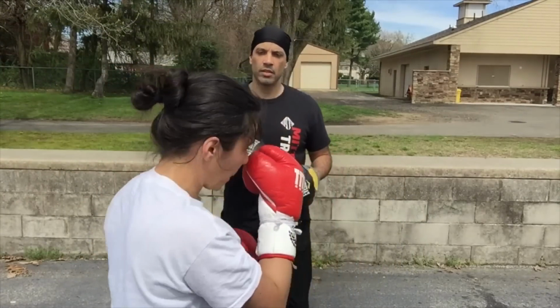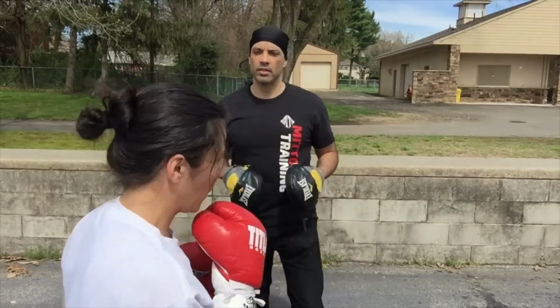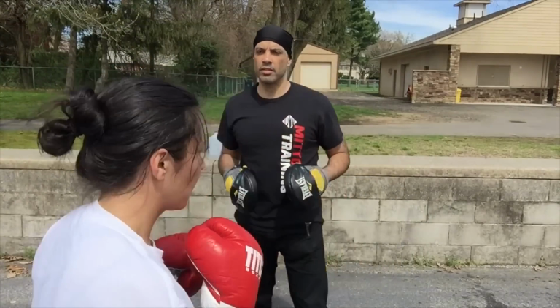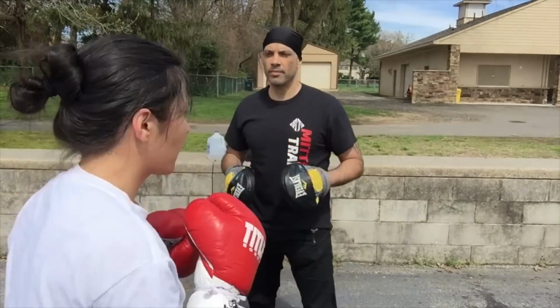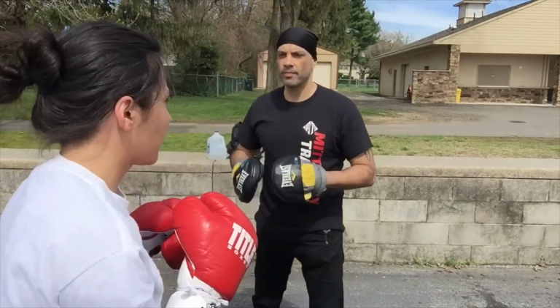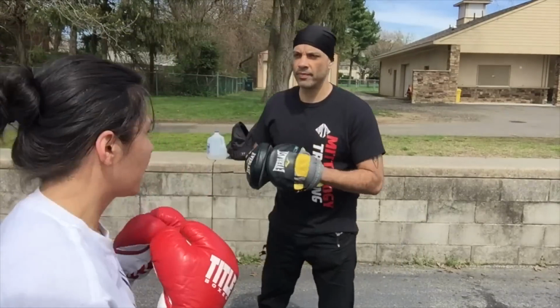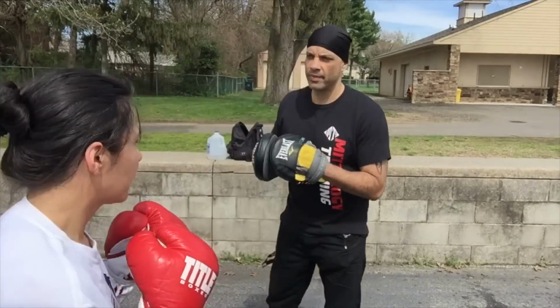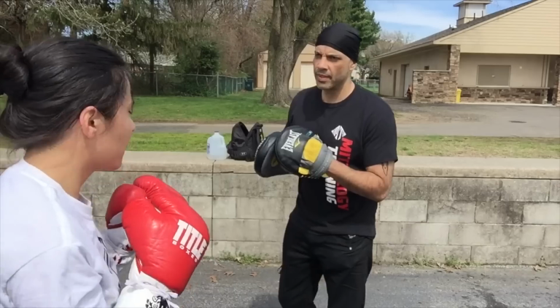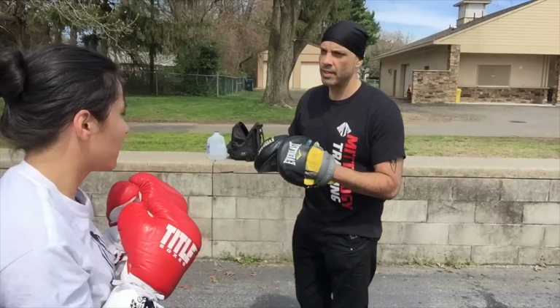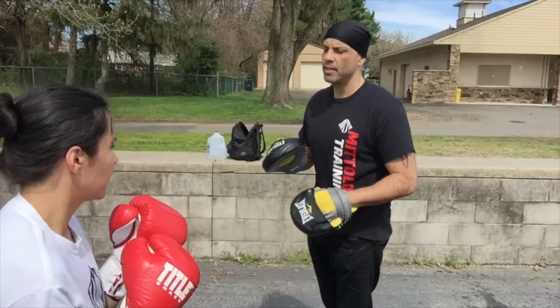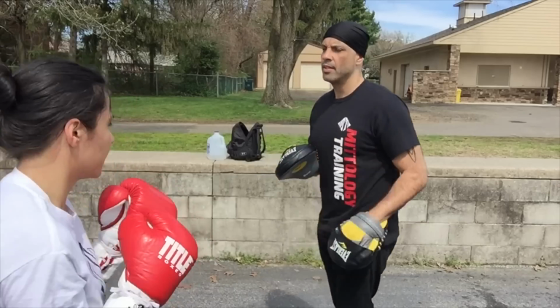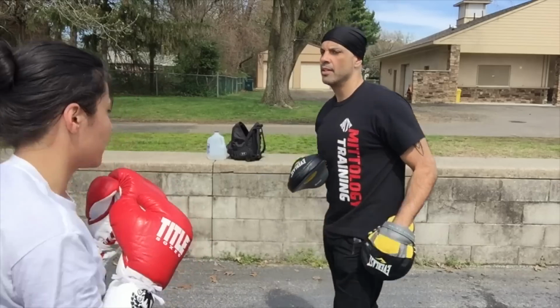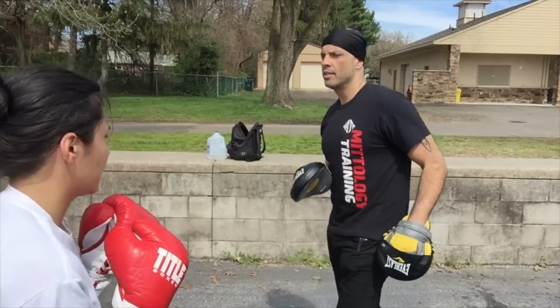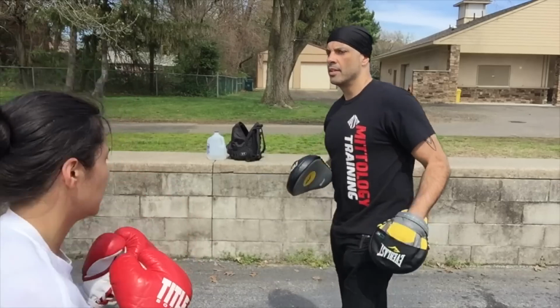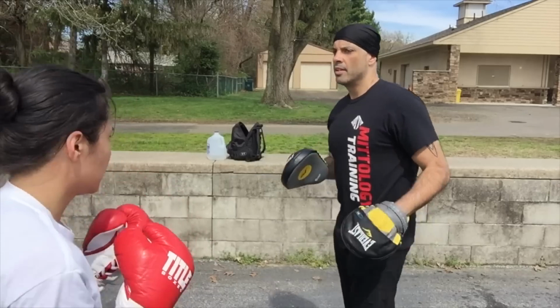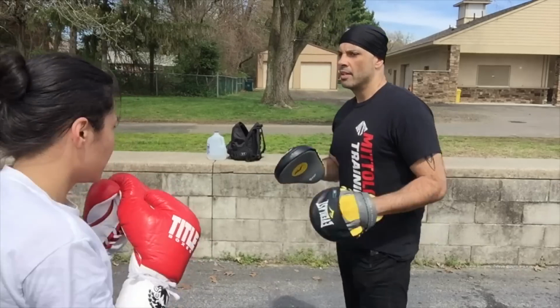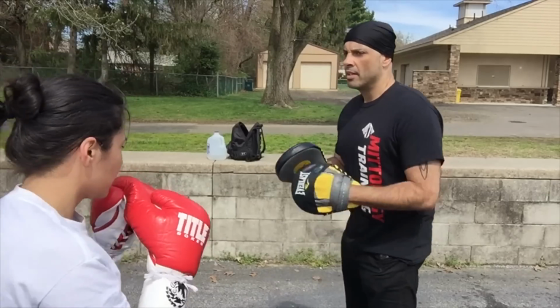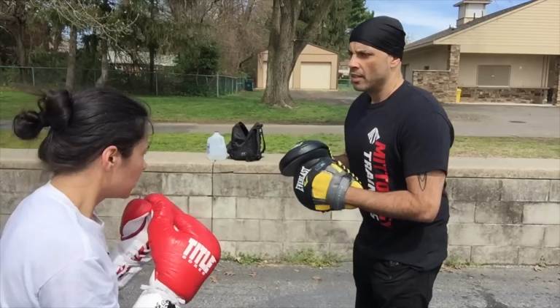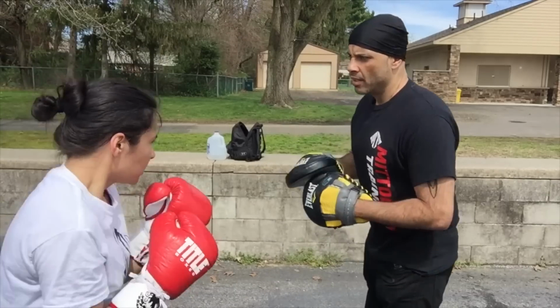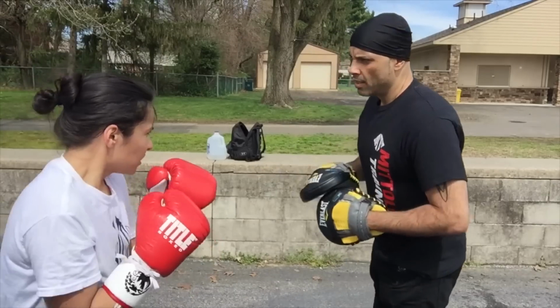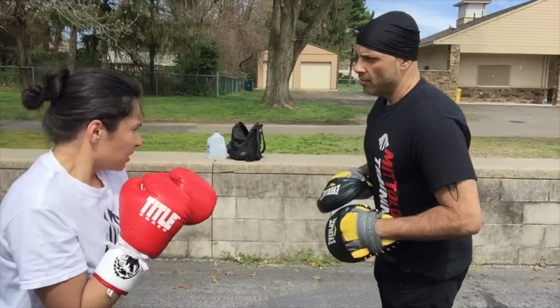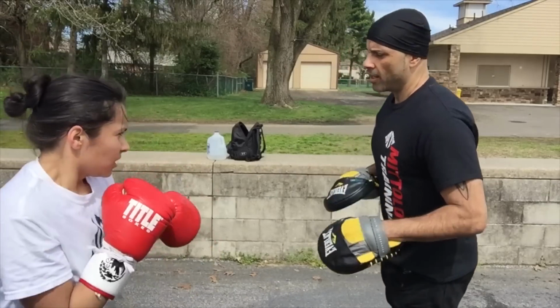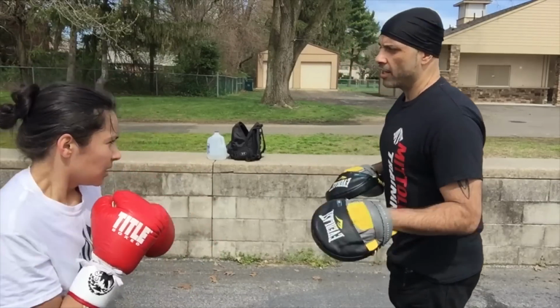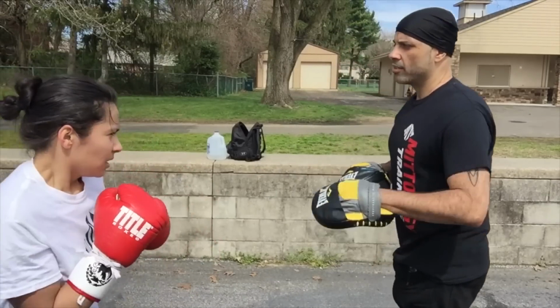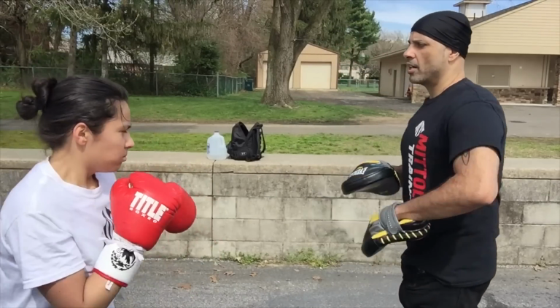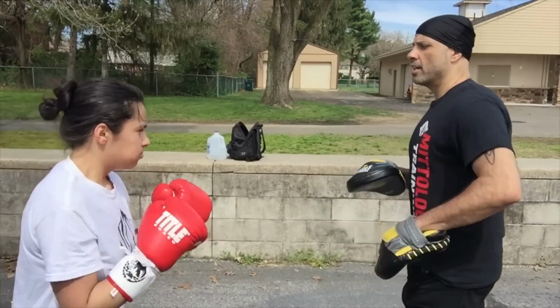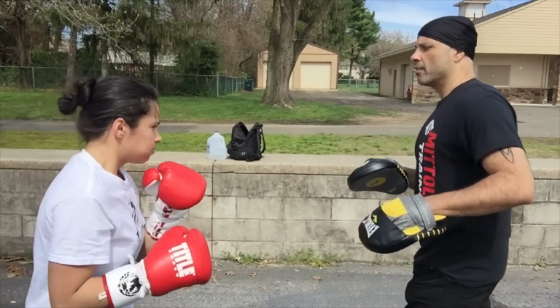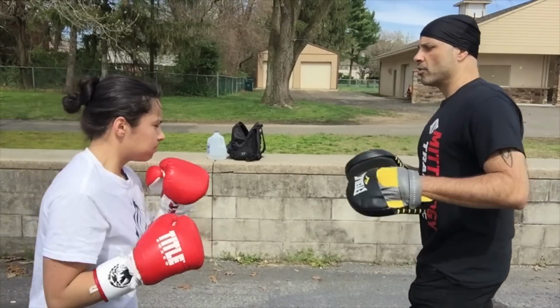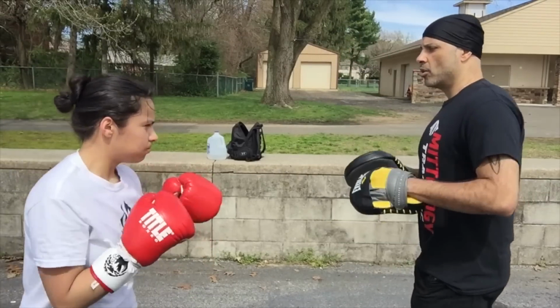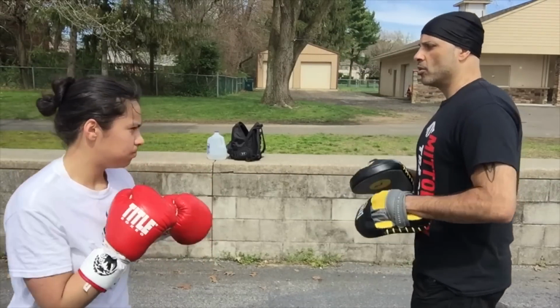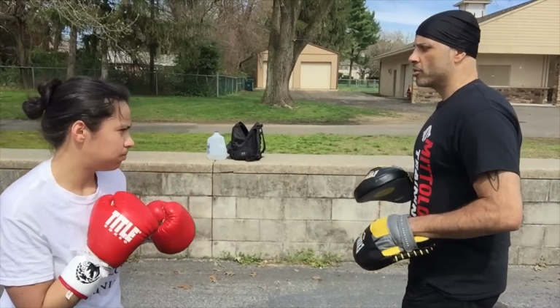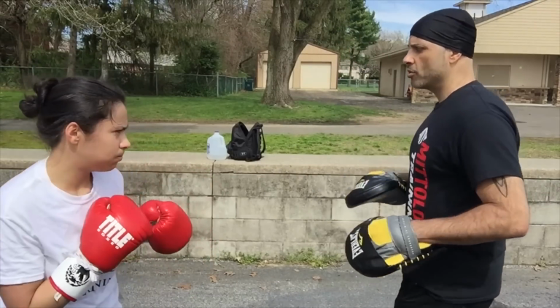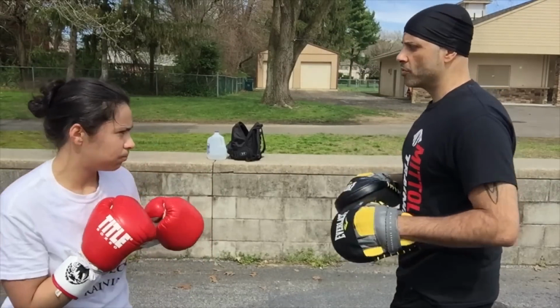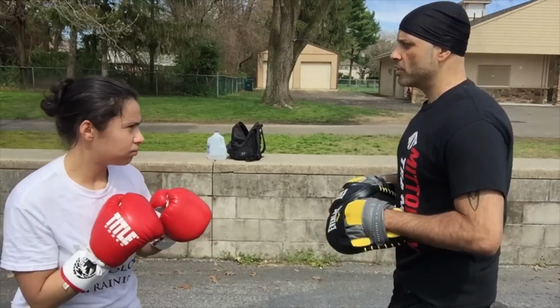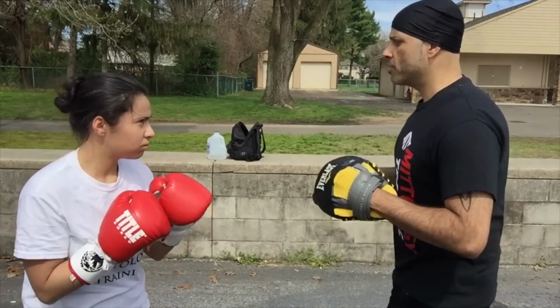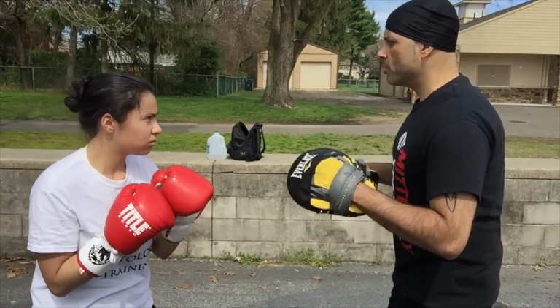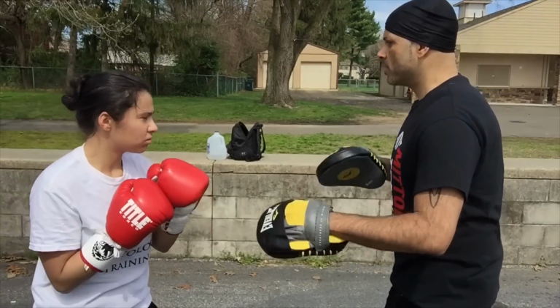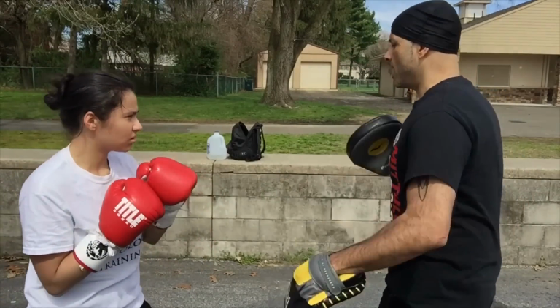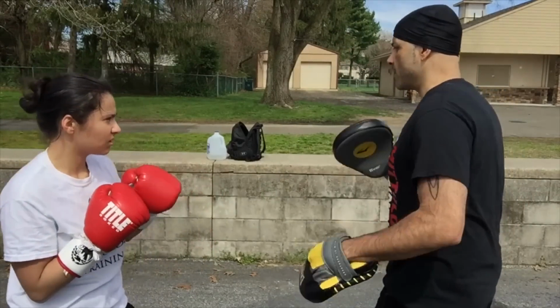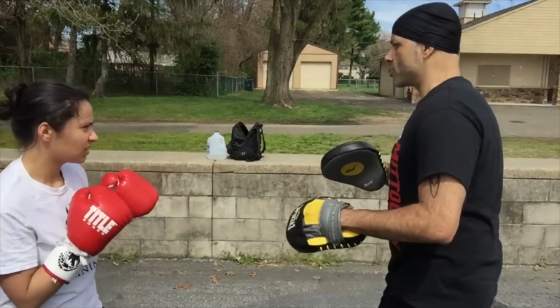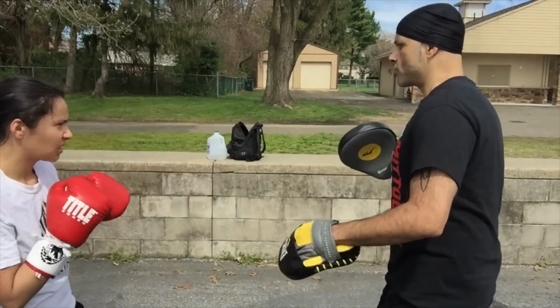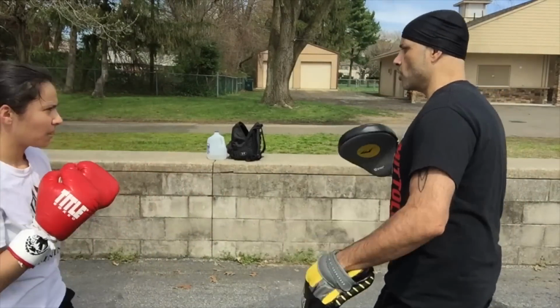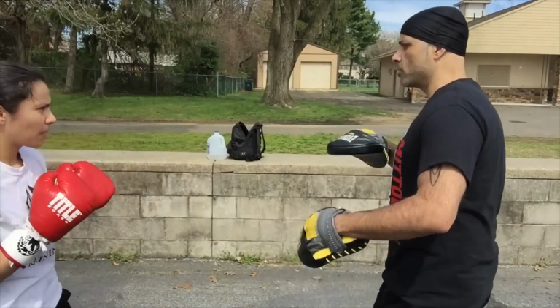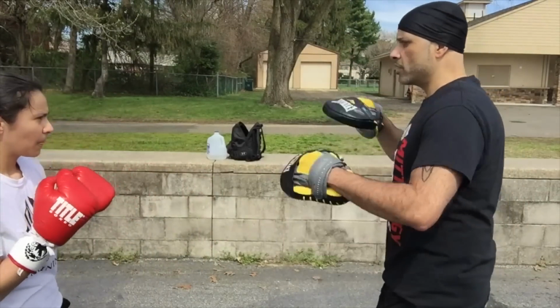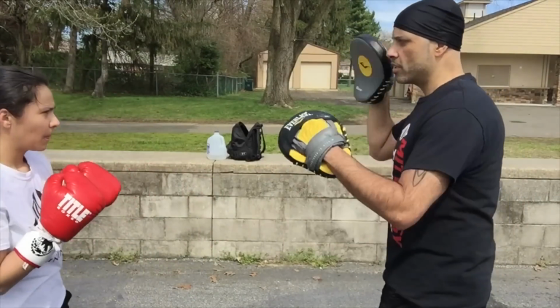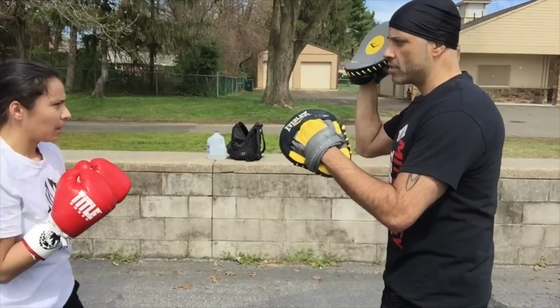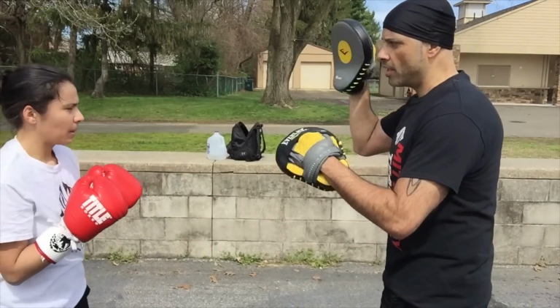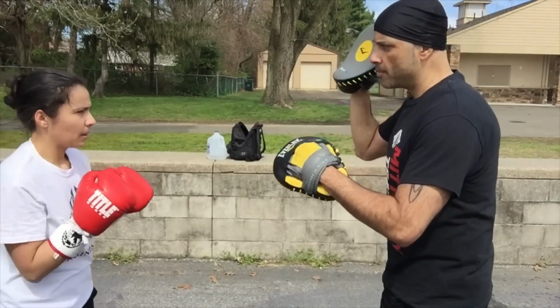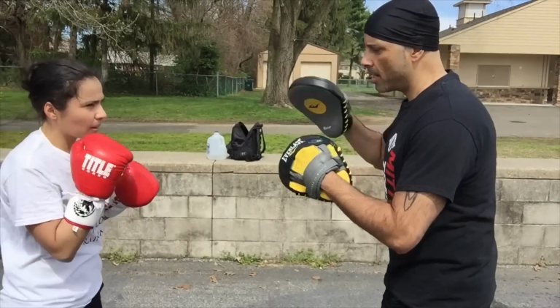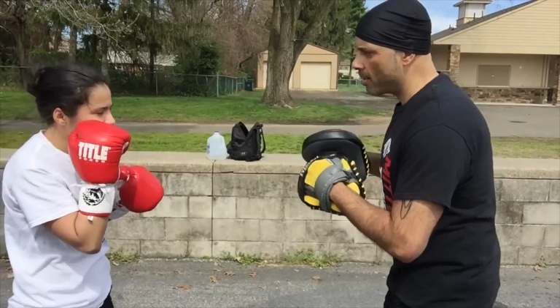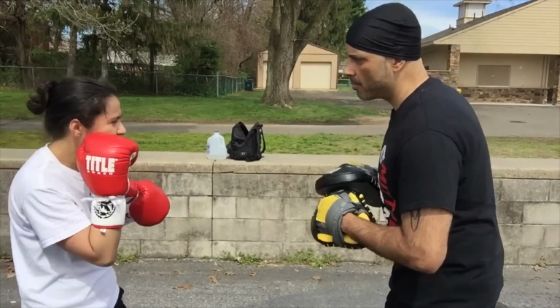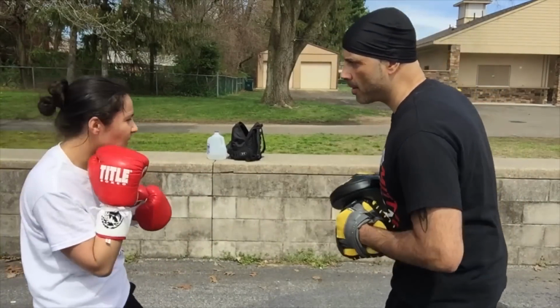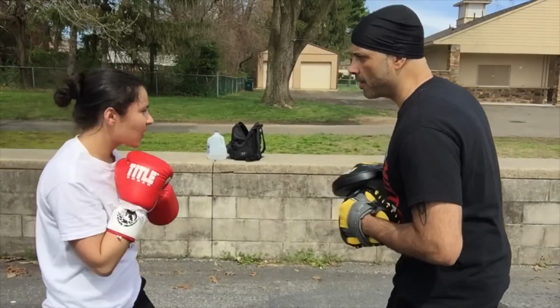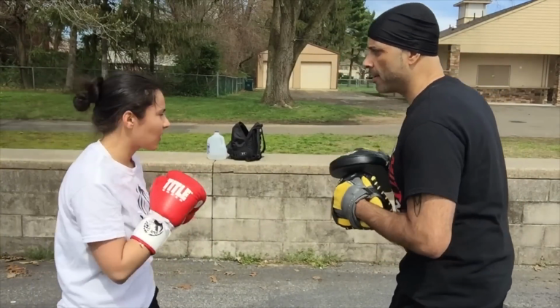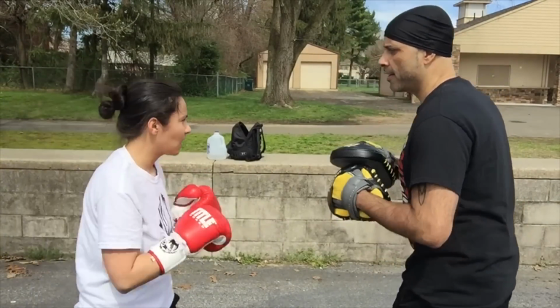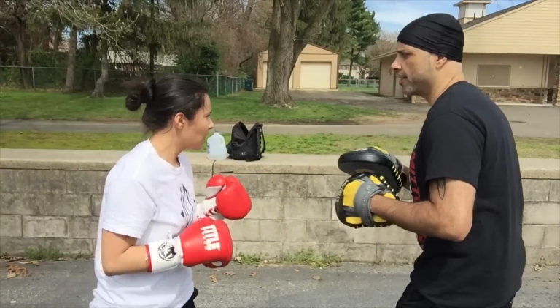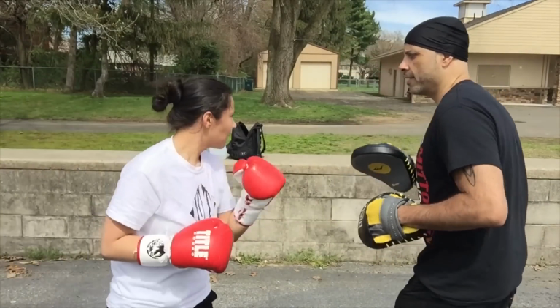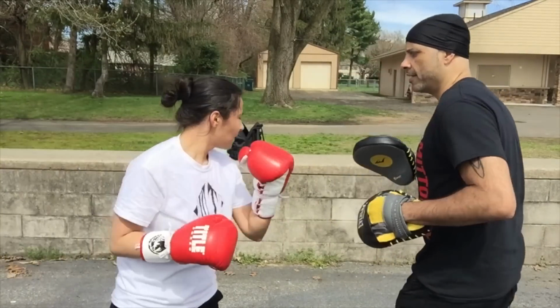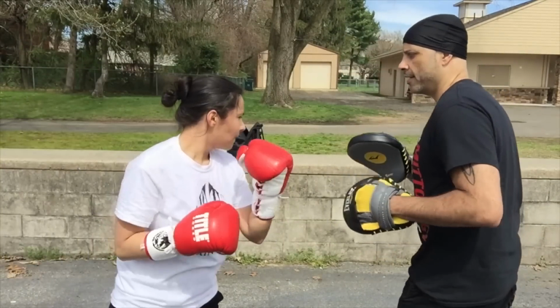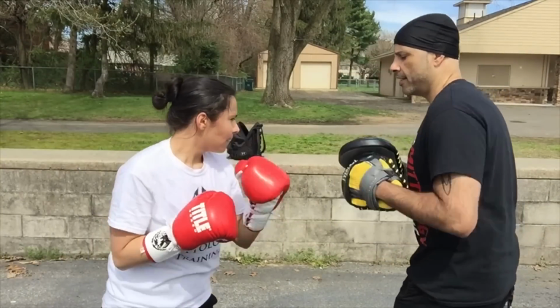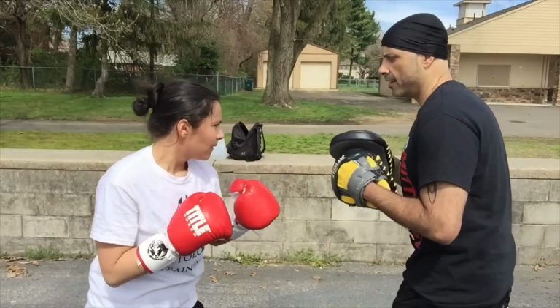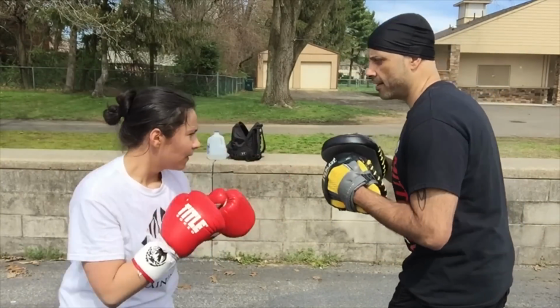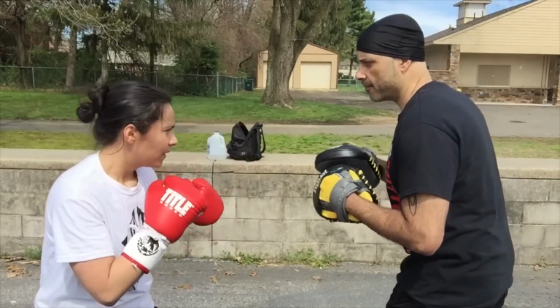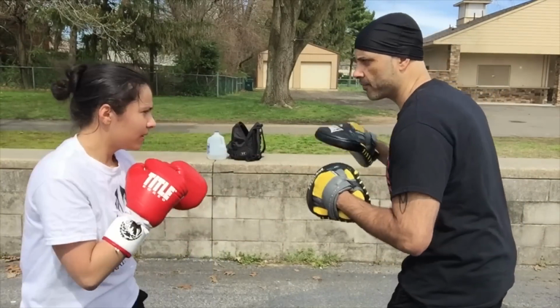Good. Right hand hook, right hand roll. Two, three, two, catch. Shoulder. Jab, jab. All right.